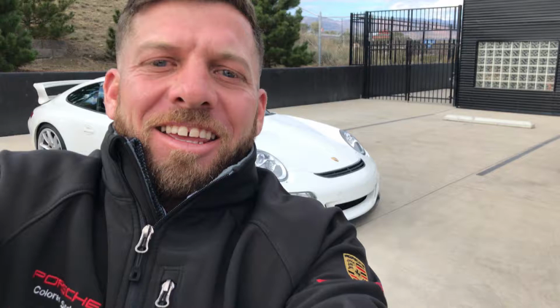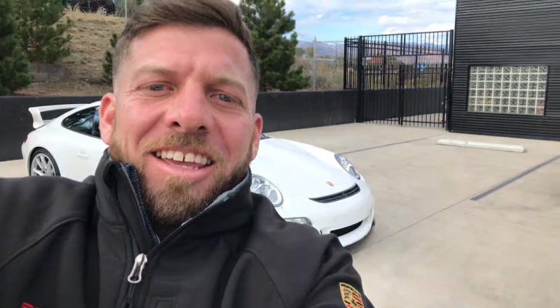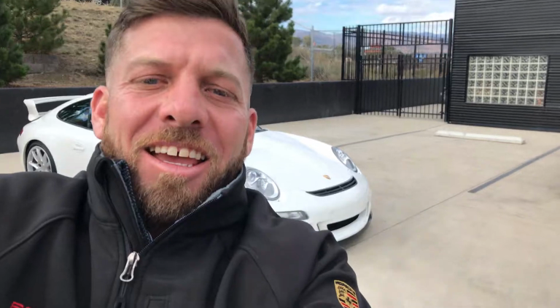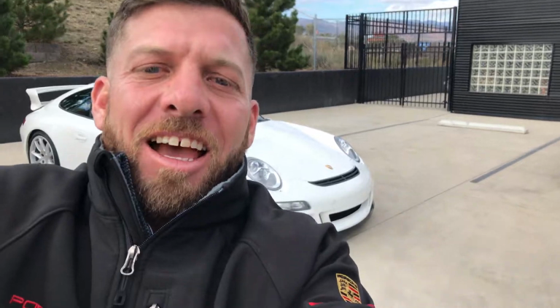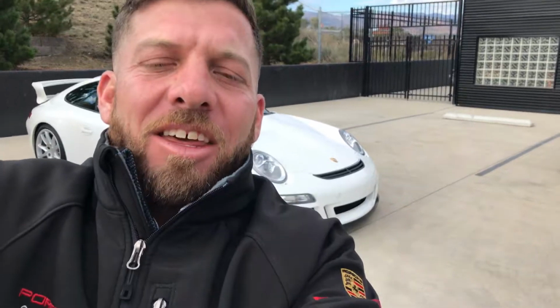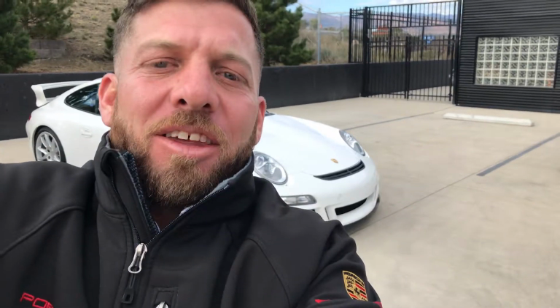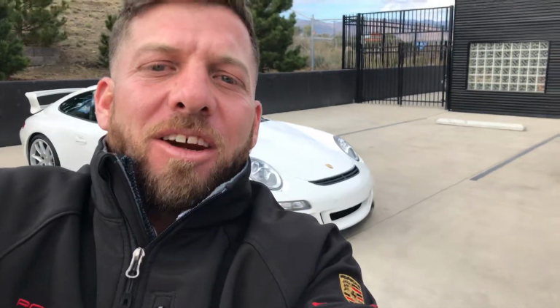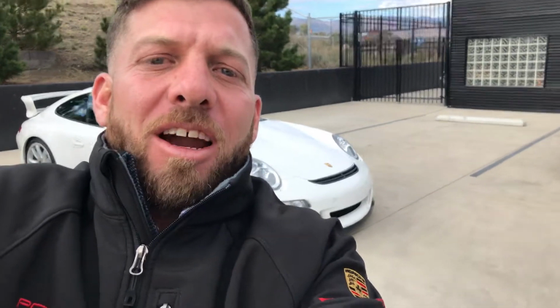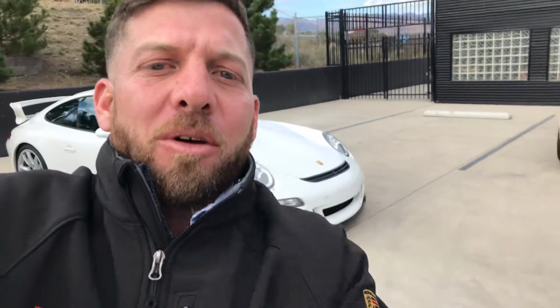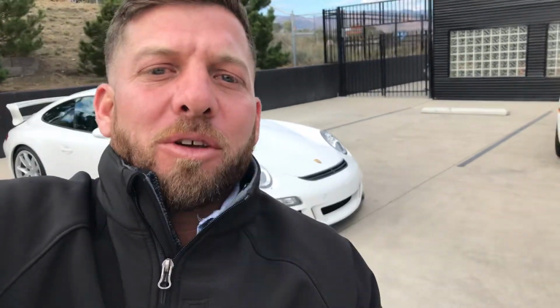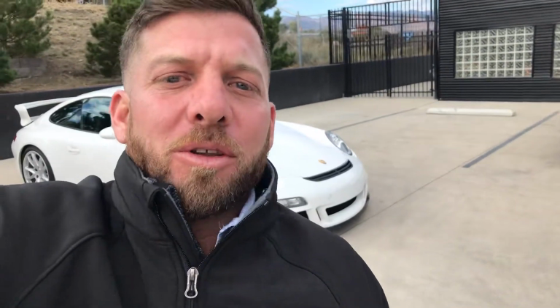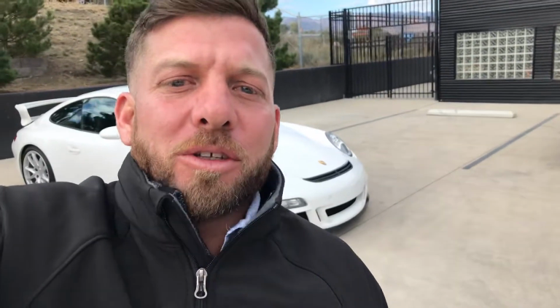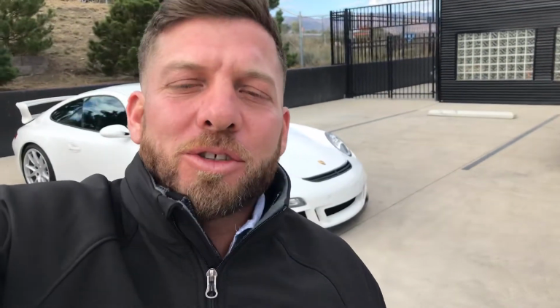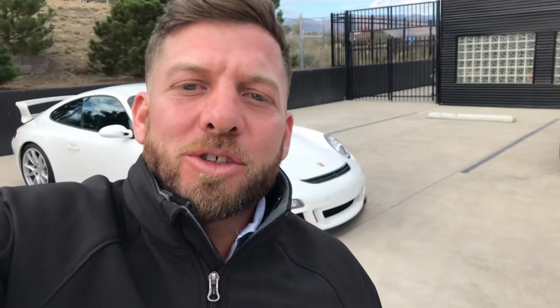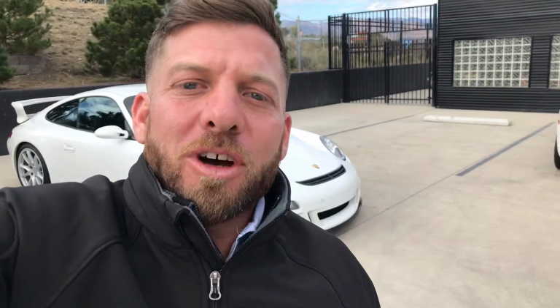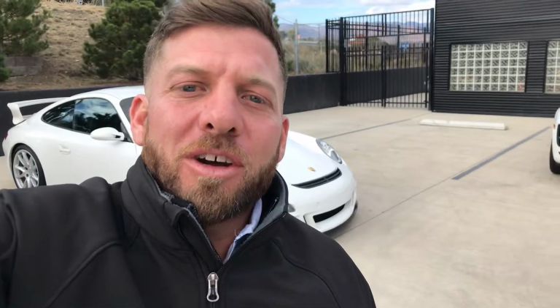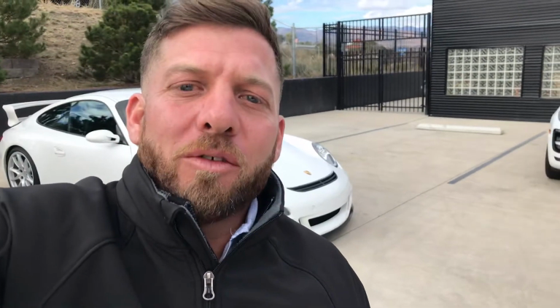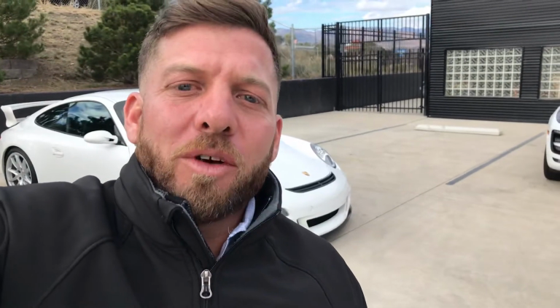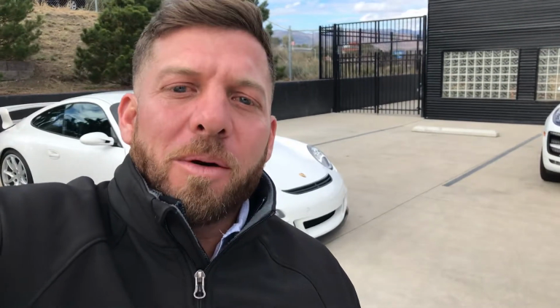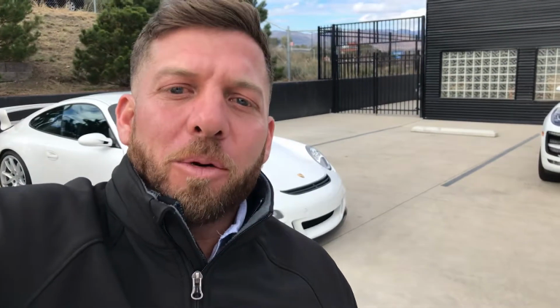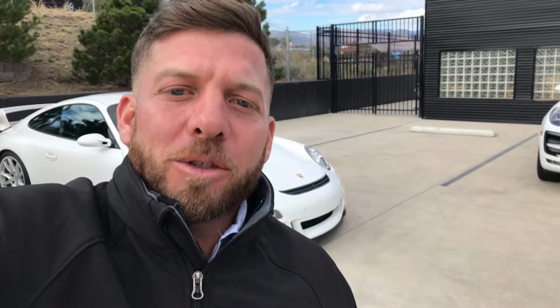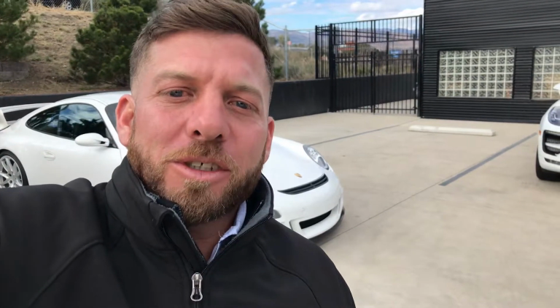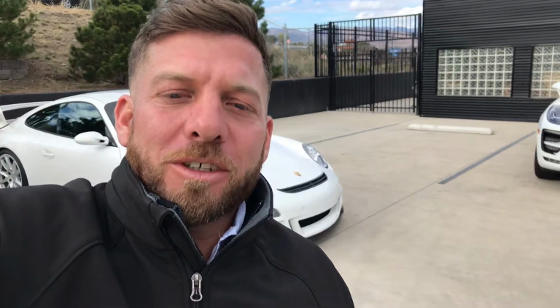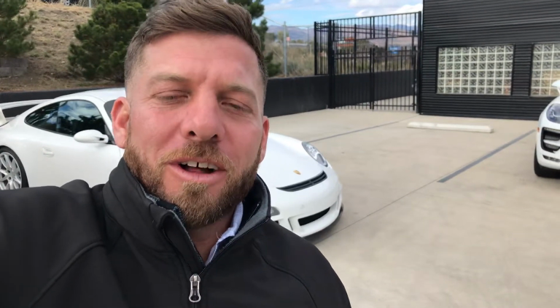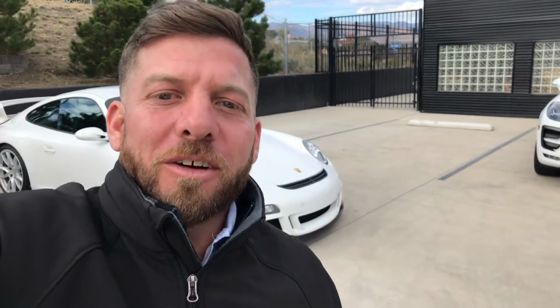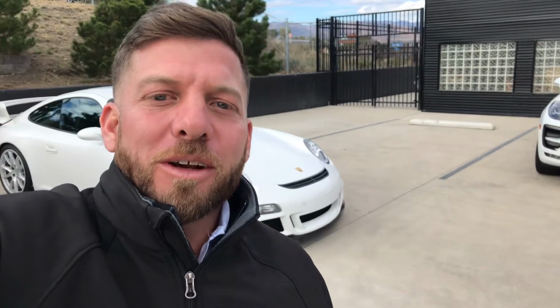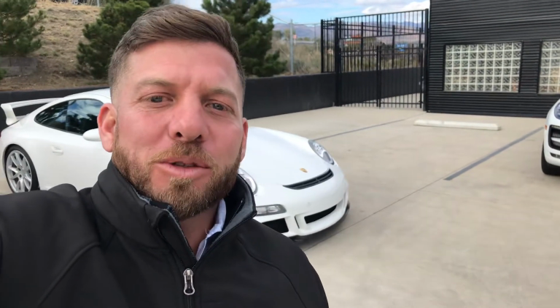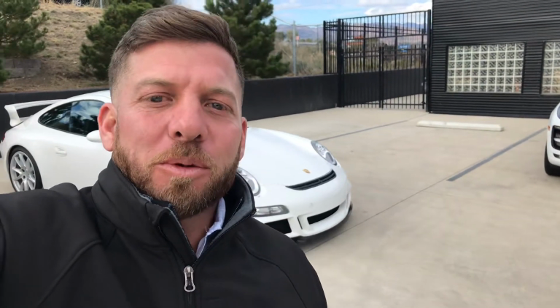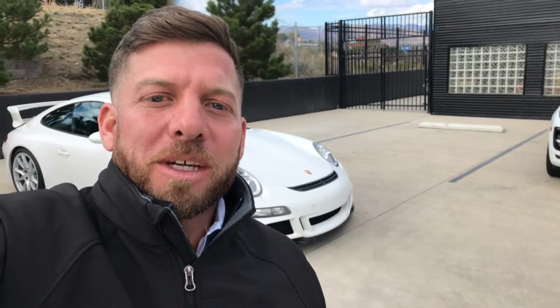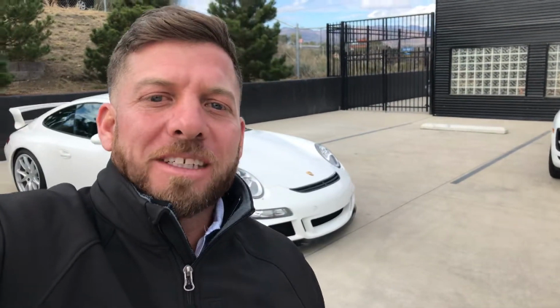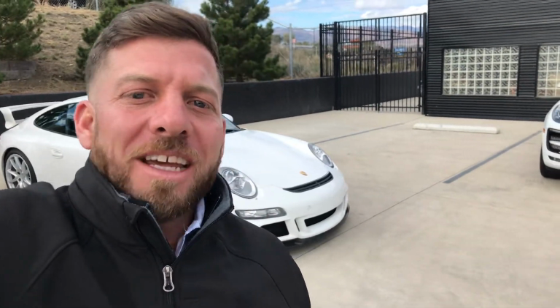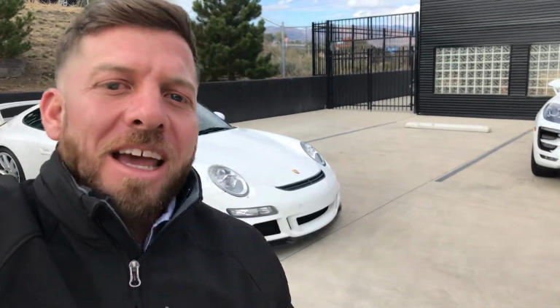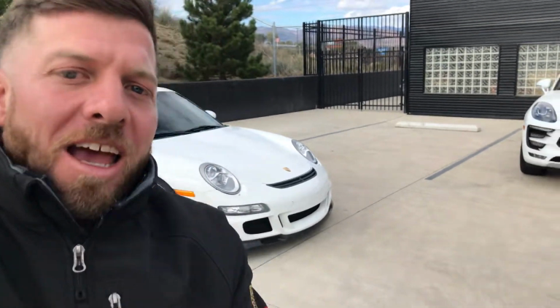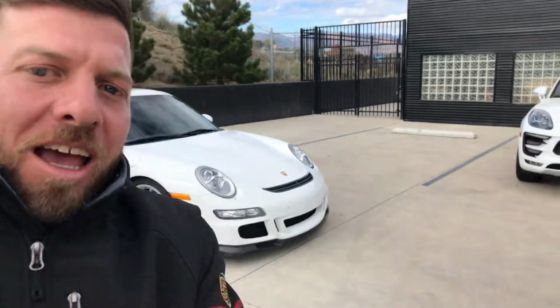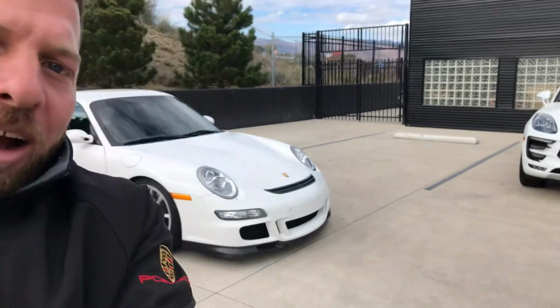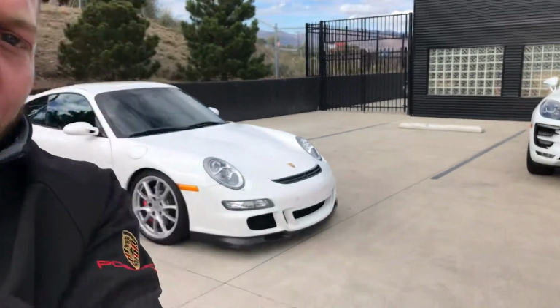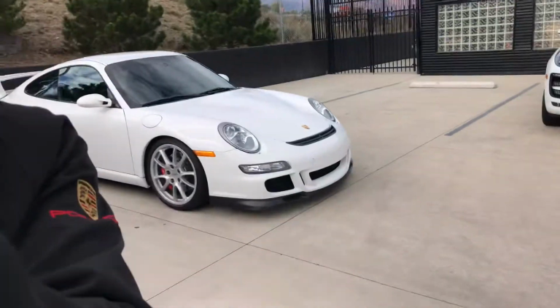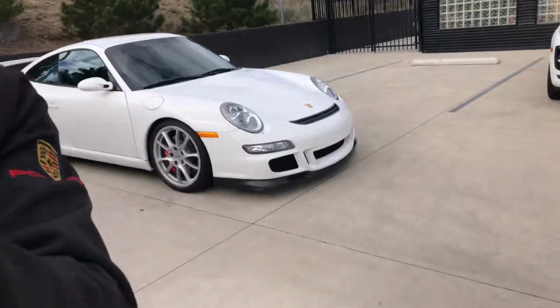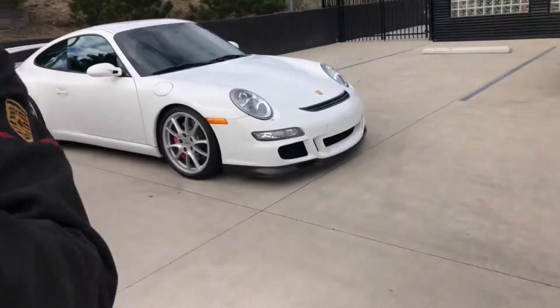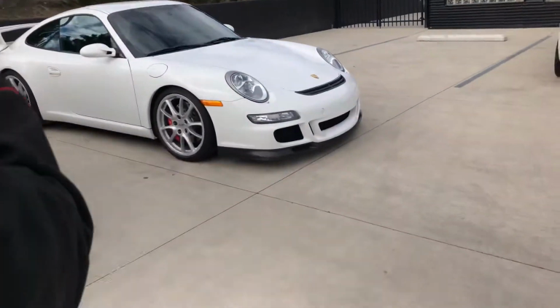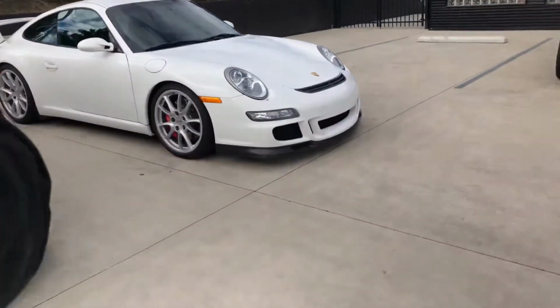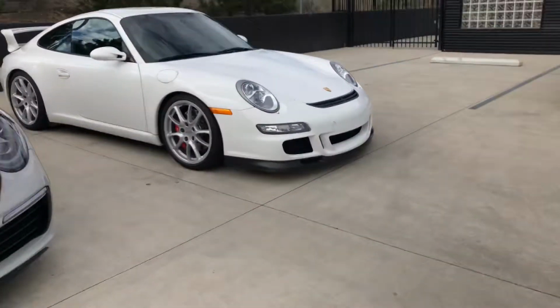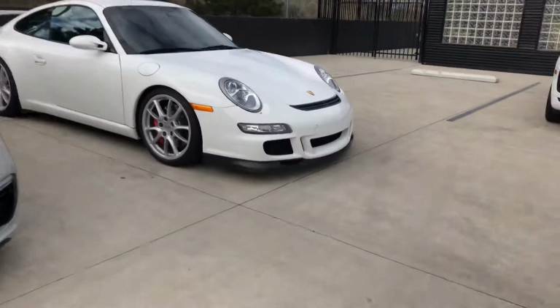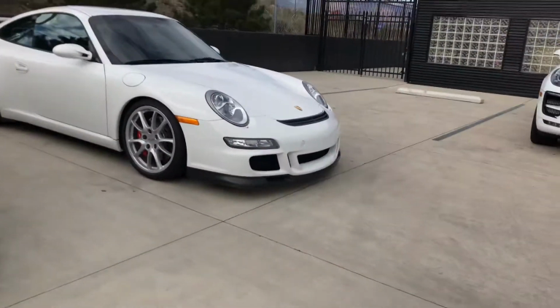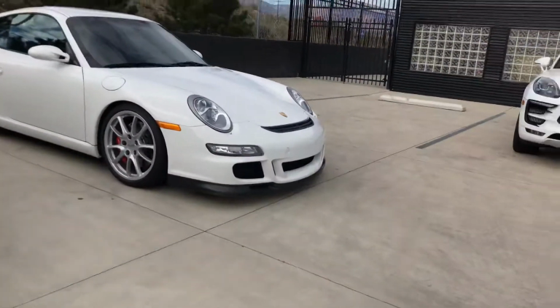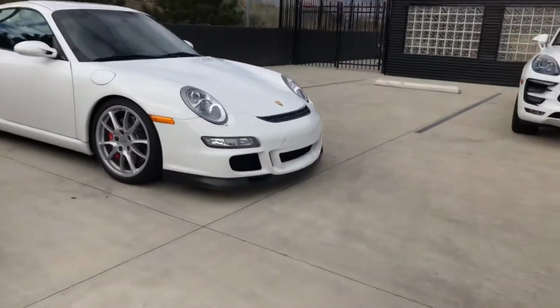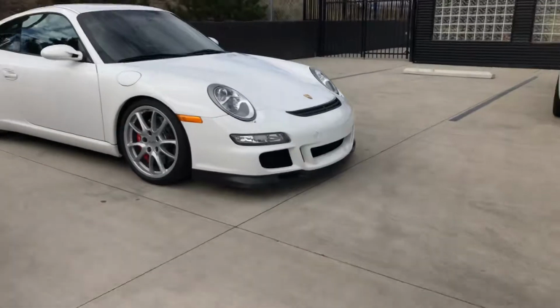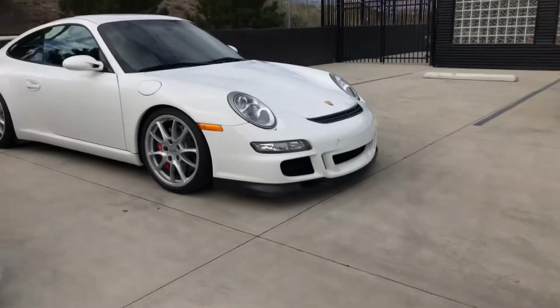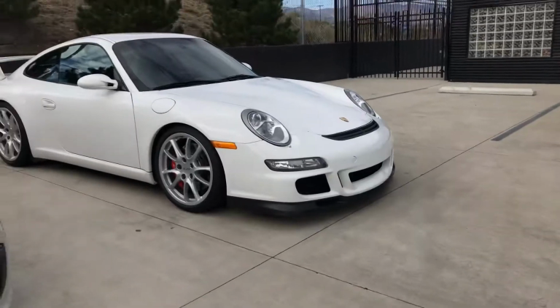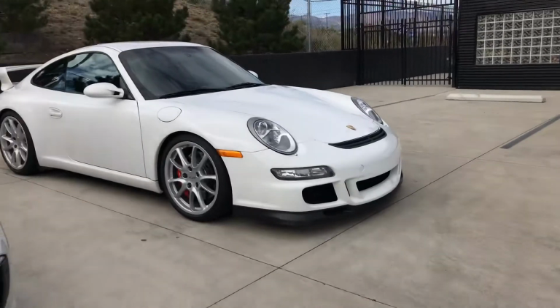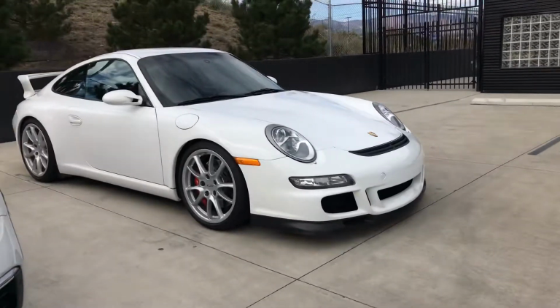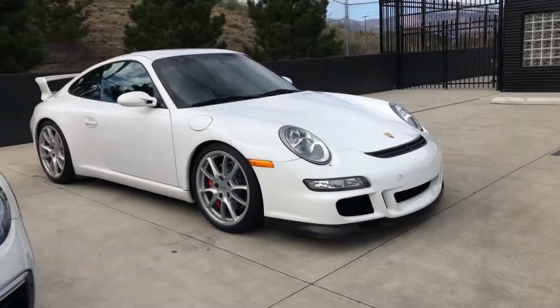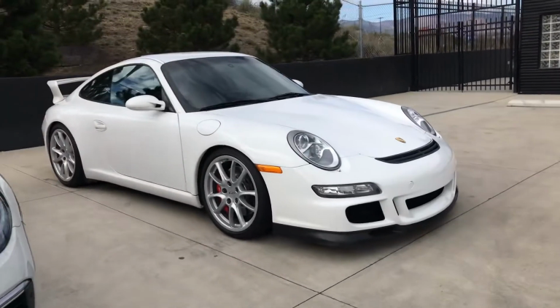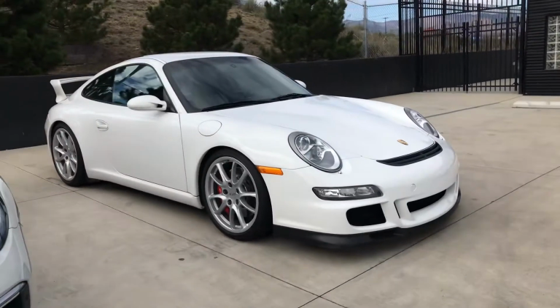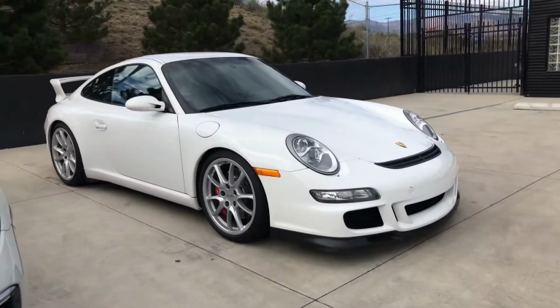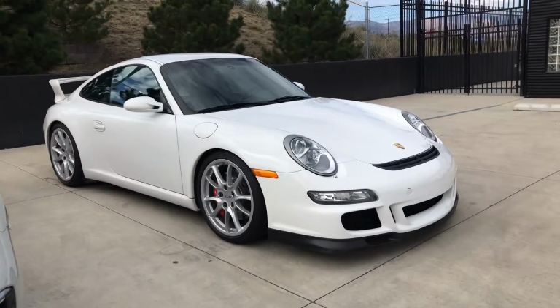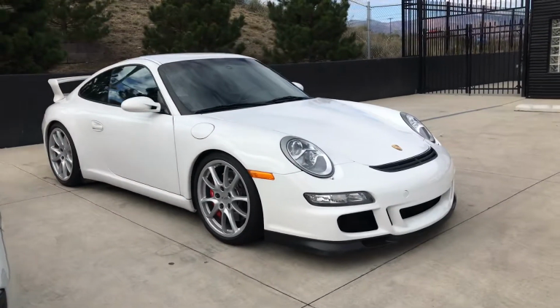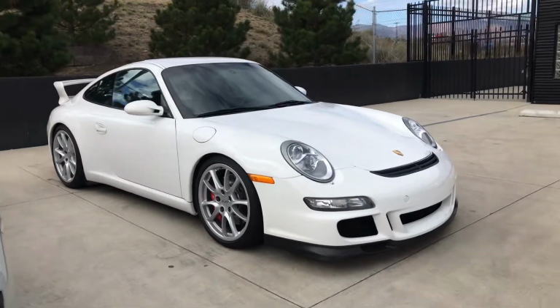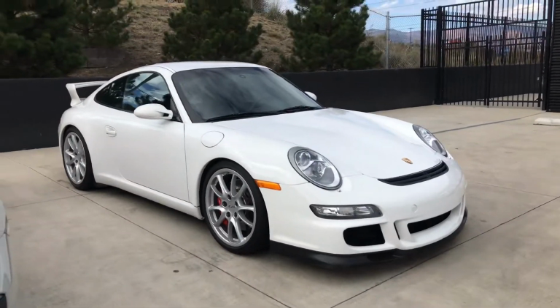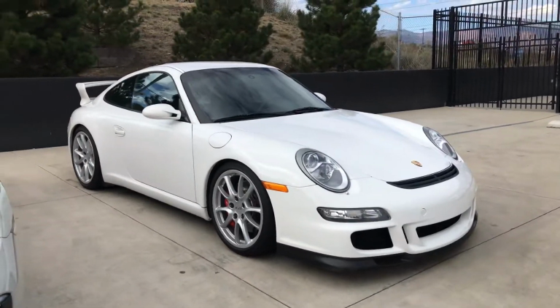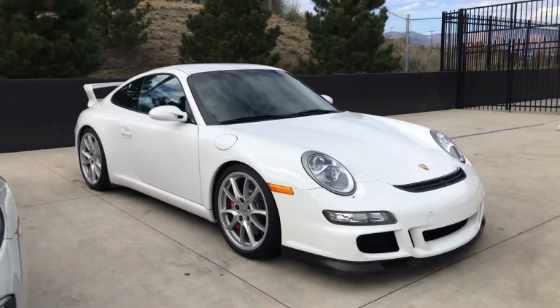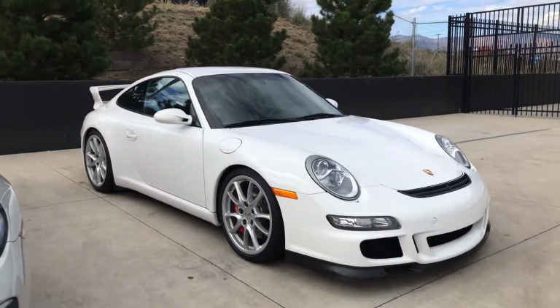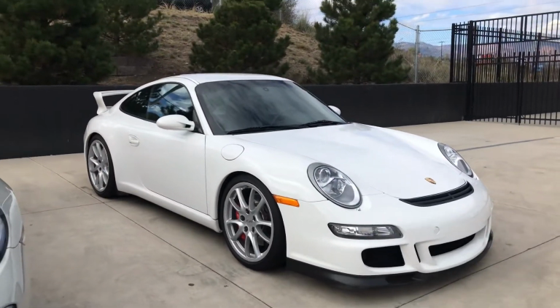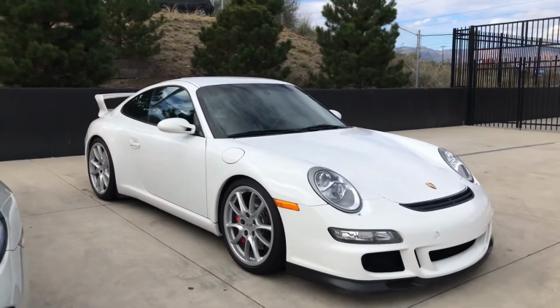Hi there, how are you? This is Sean over at Porsche Colorado Springs. I wanted to show you the 2007 GT3.